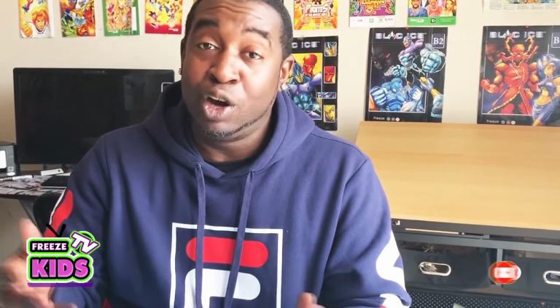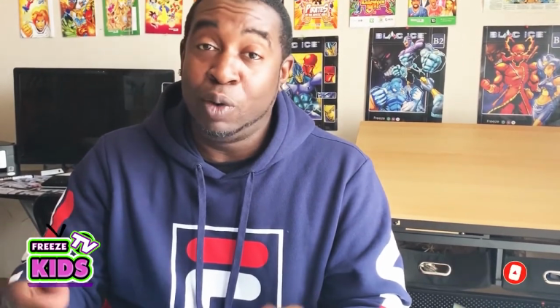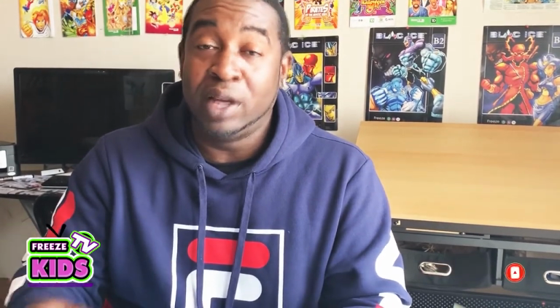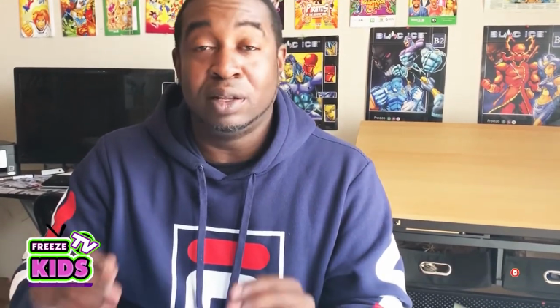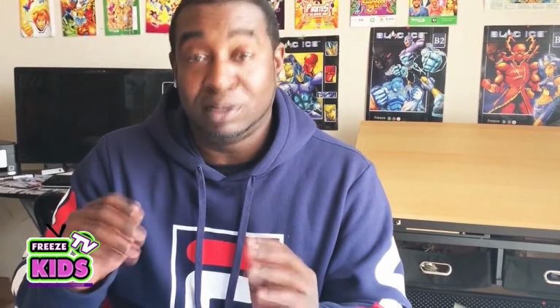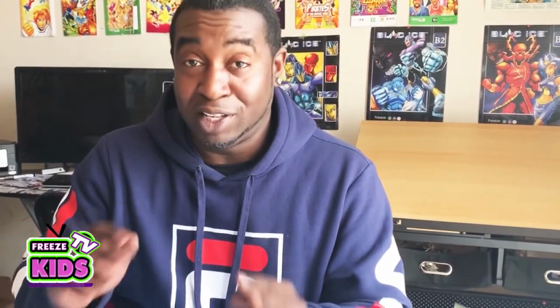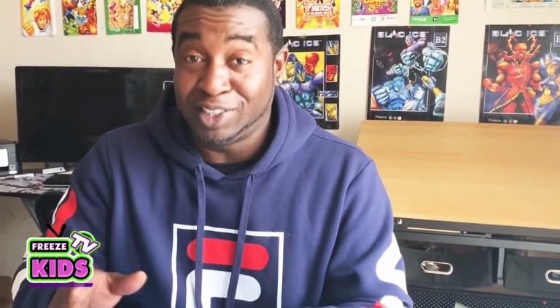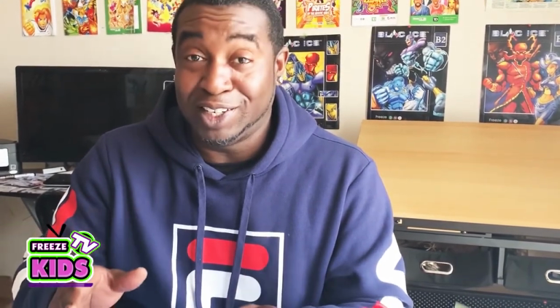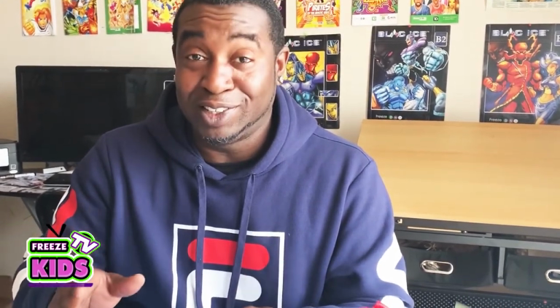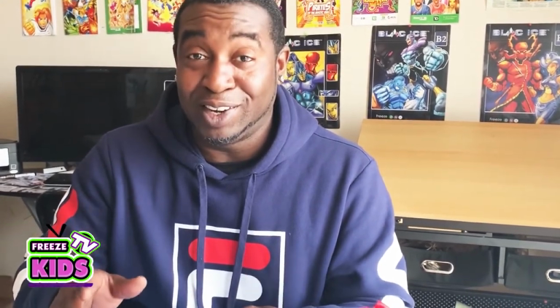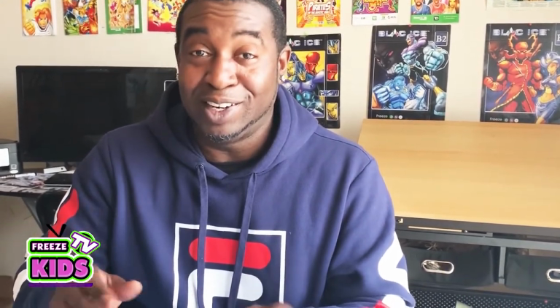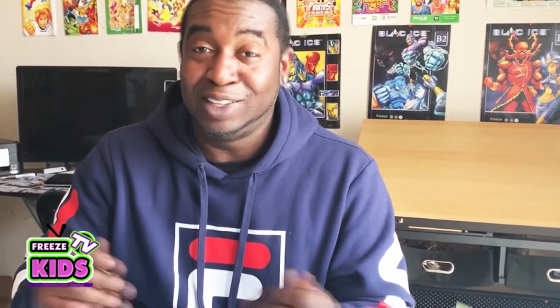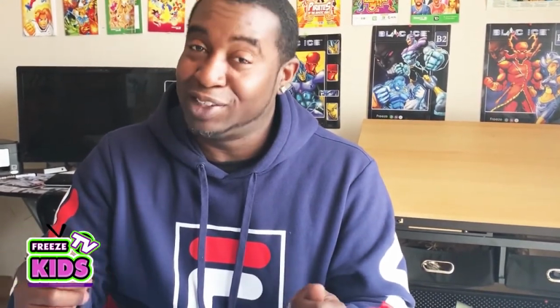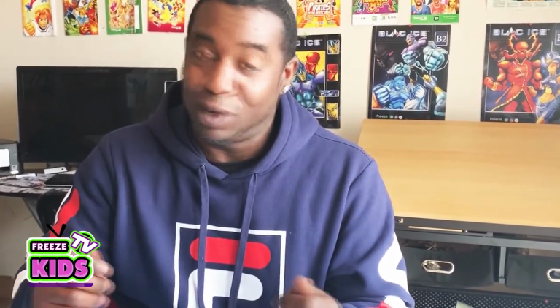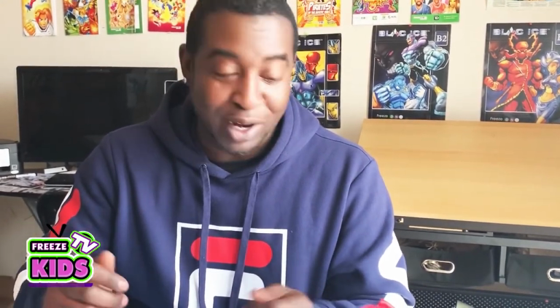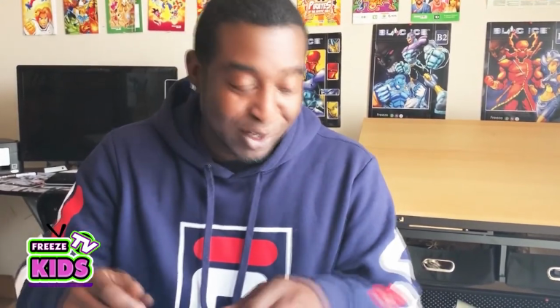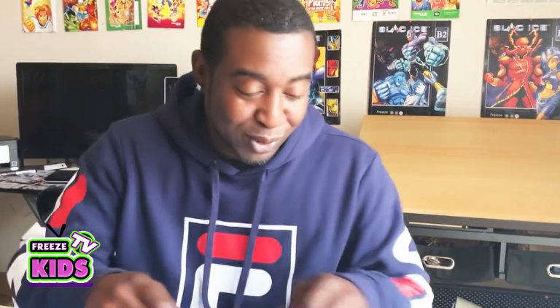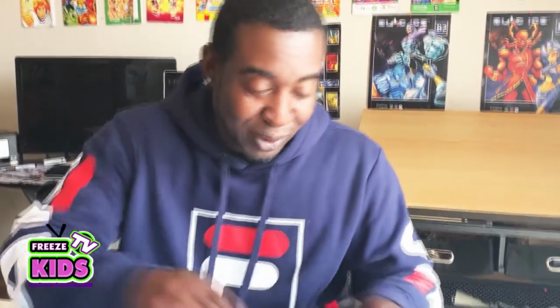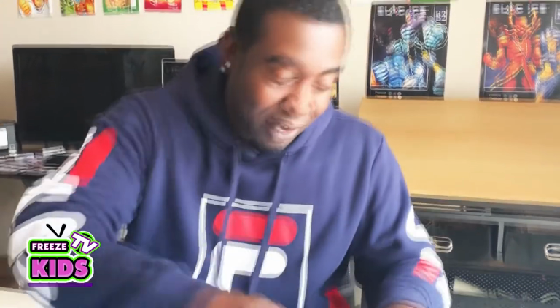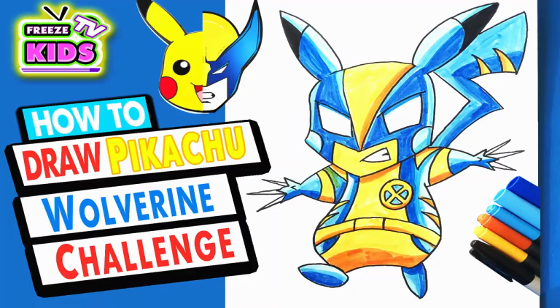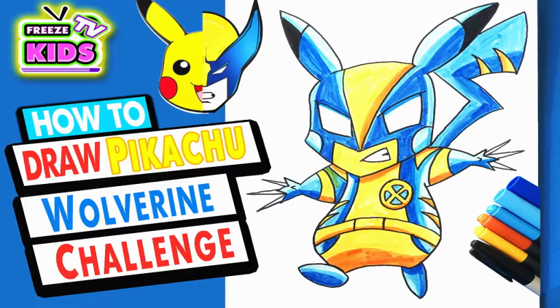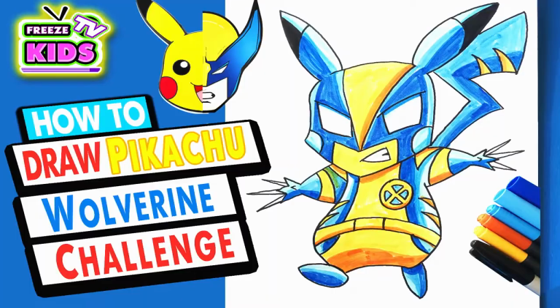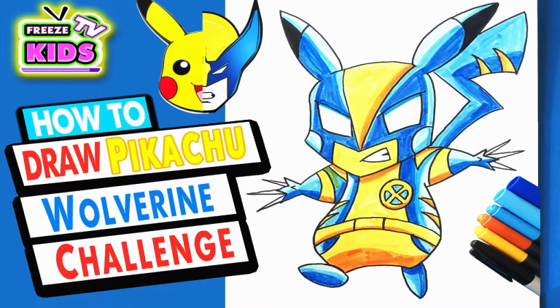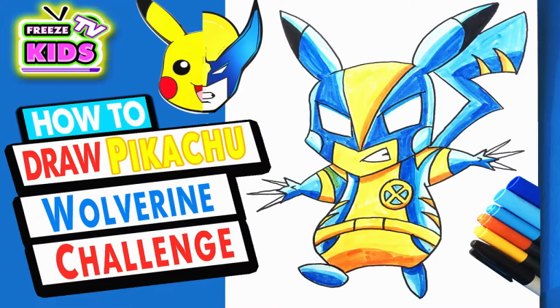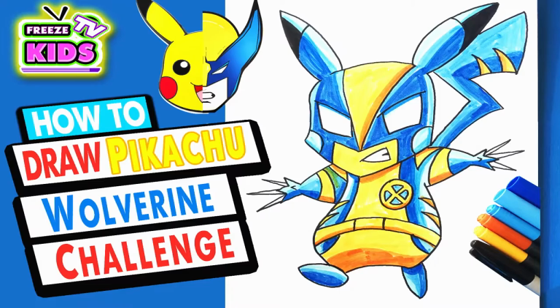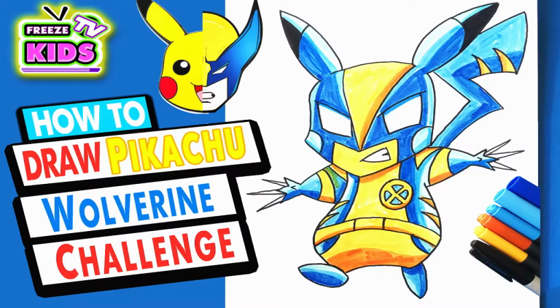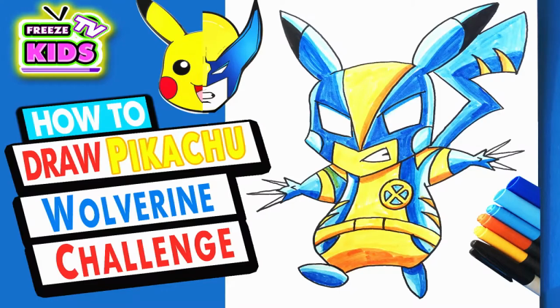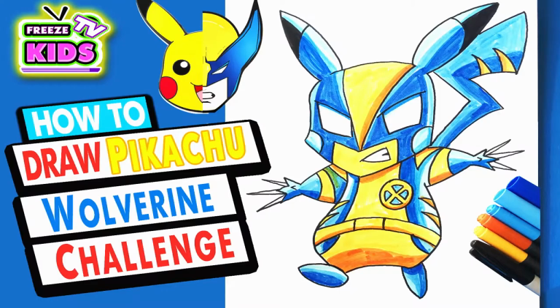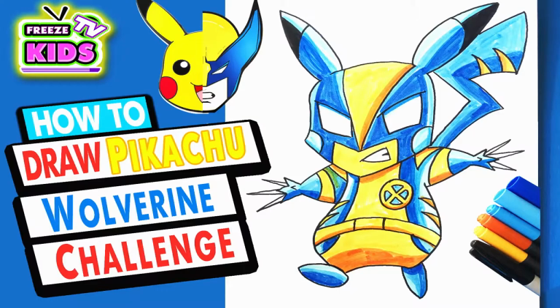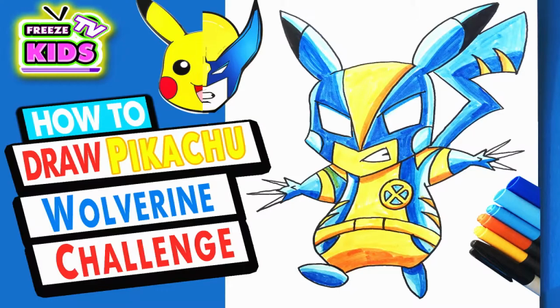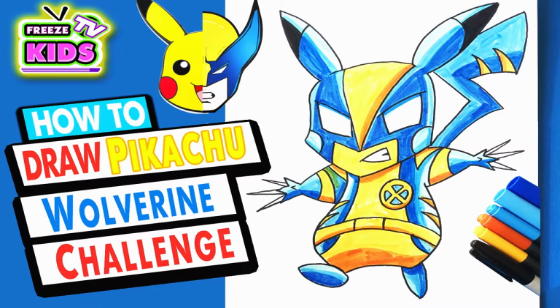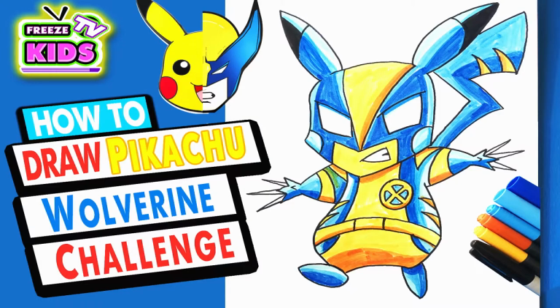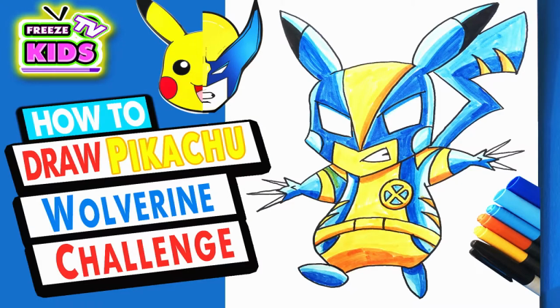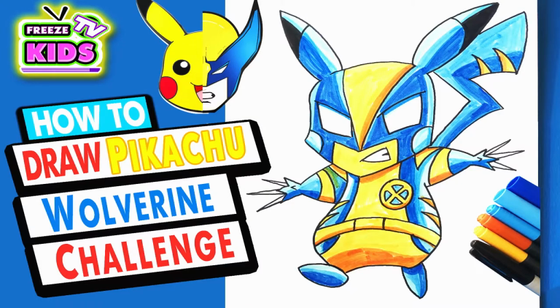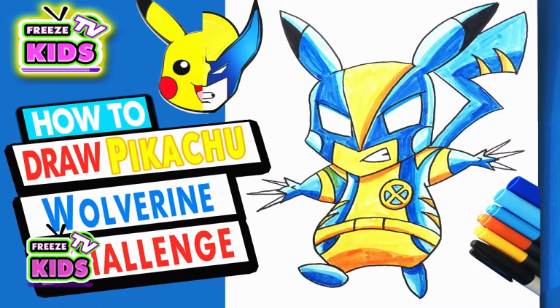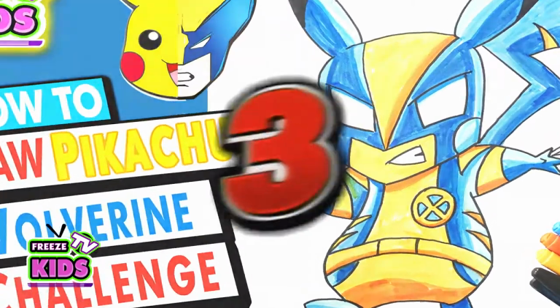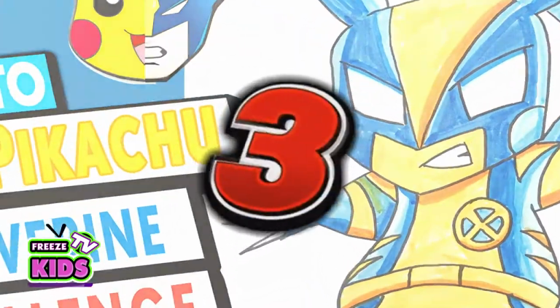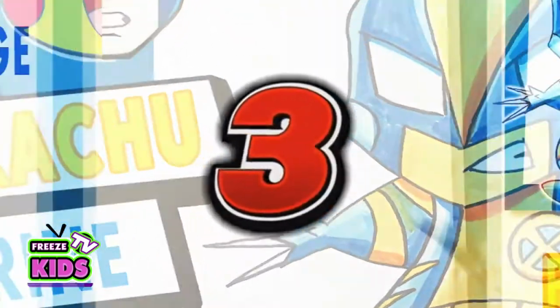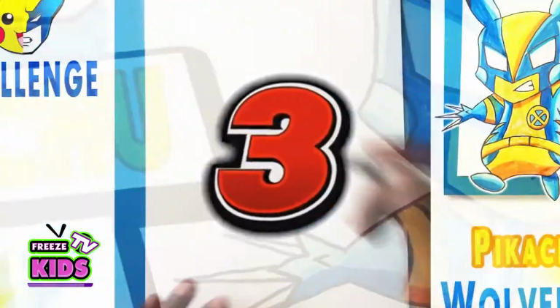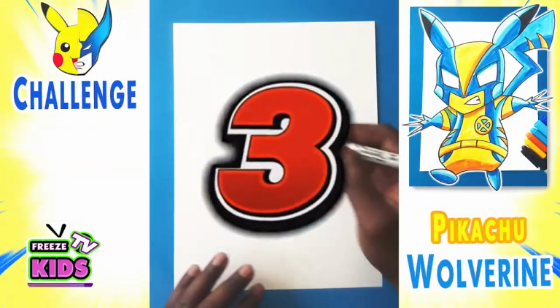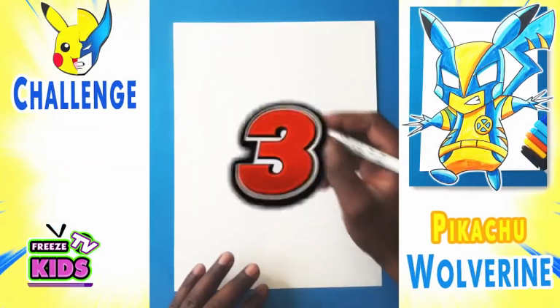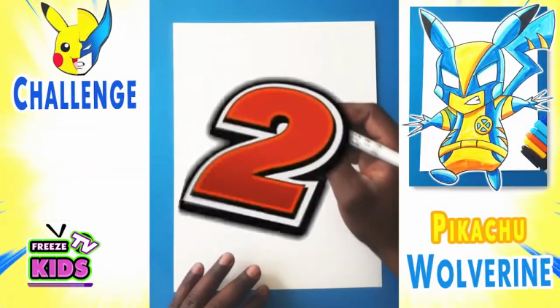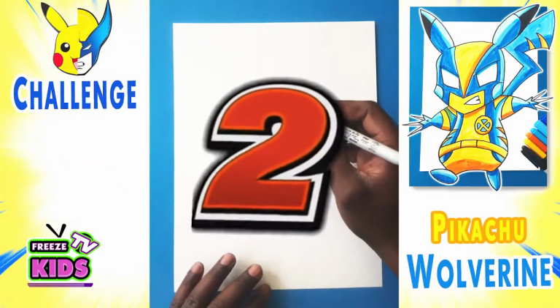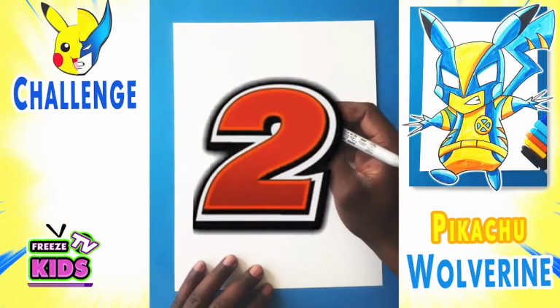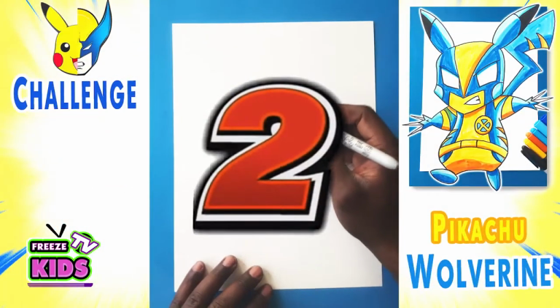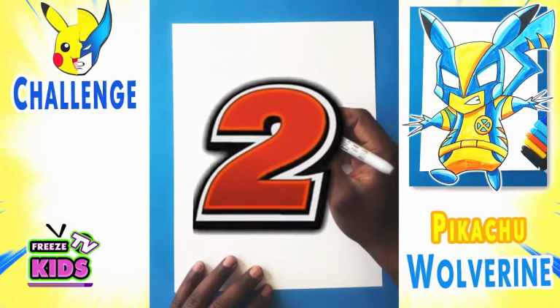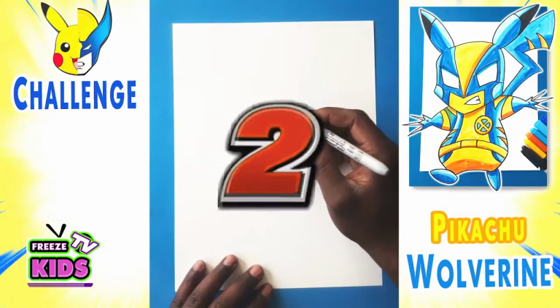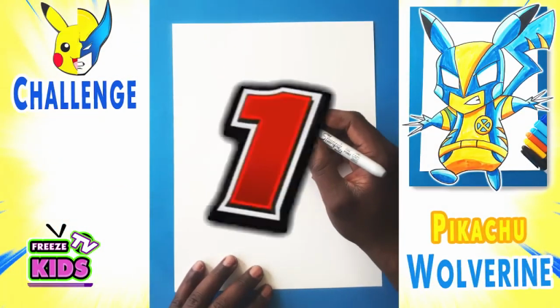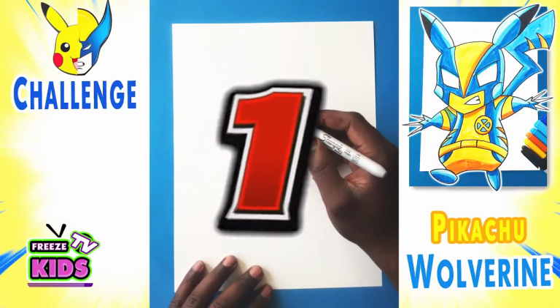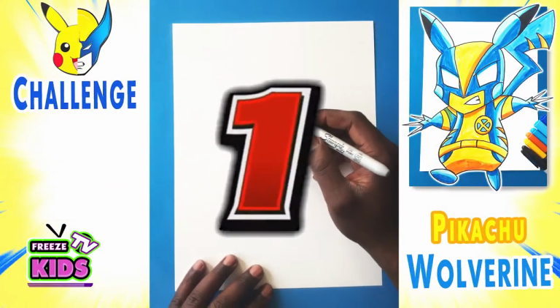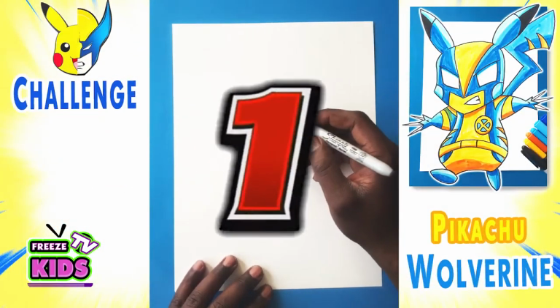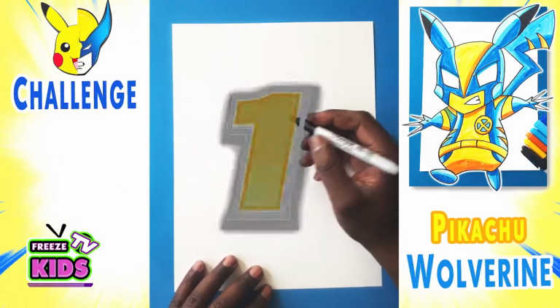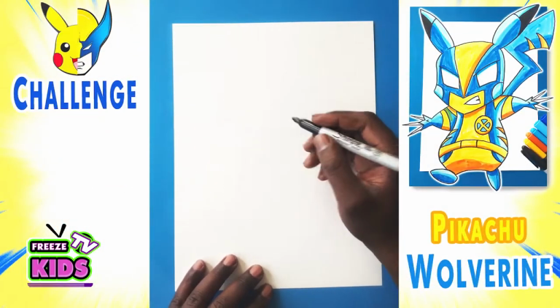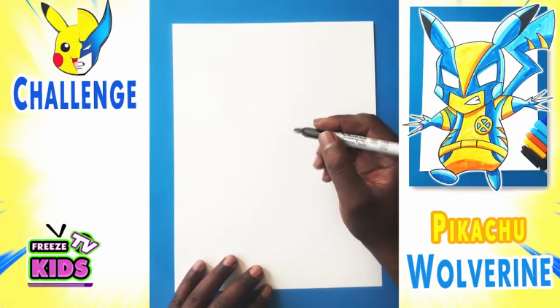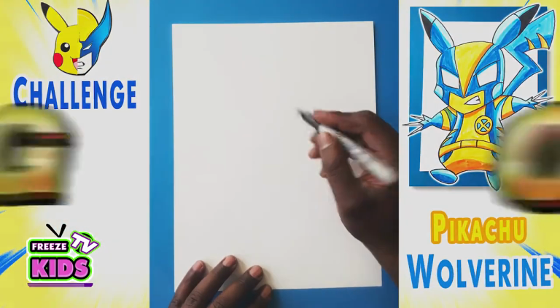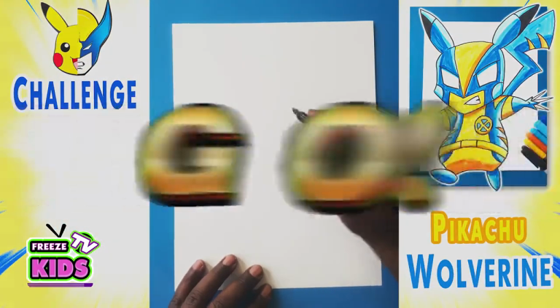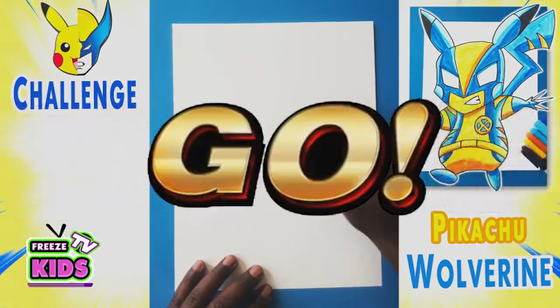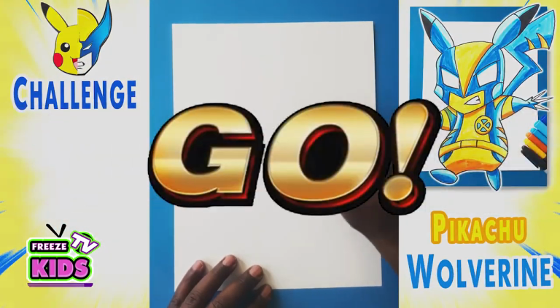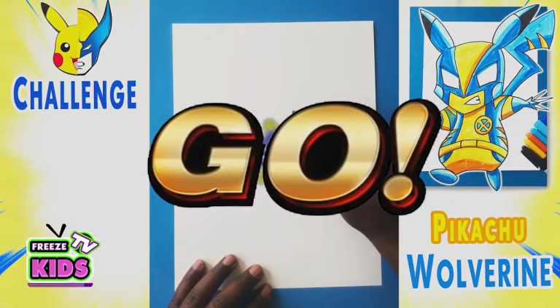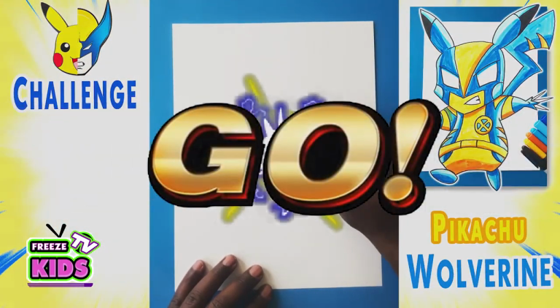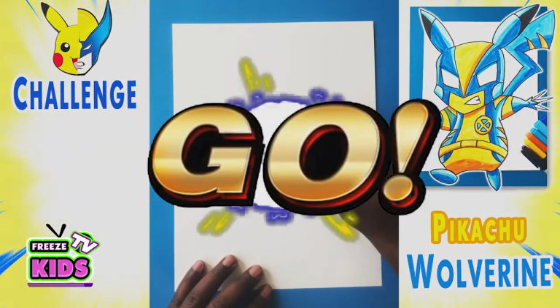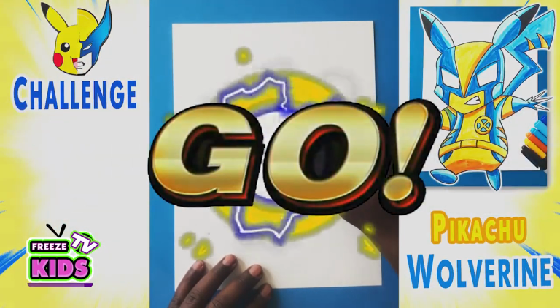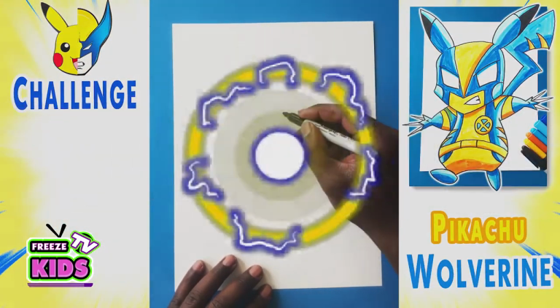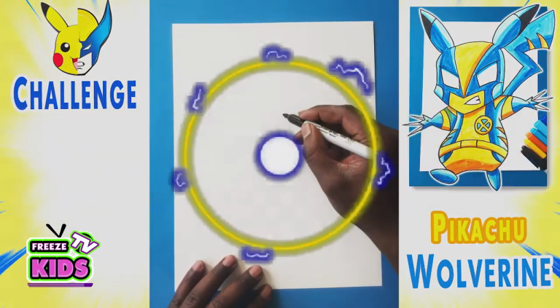But you know what? Let's get started, let's get right into it. Pikachu! Three, two, one! Let's go, Bub!